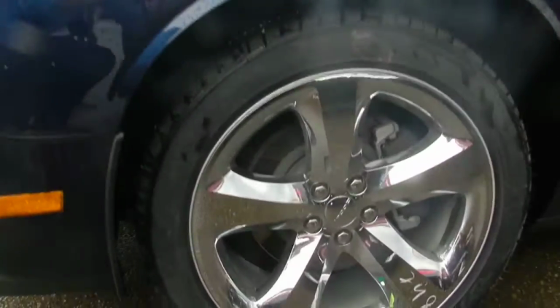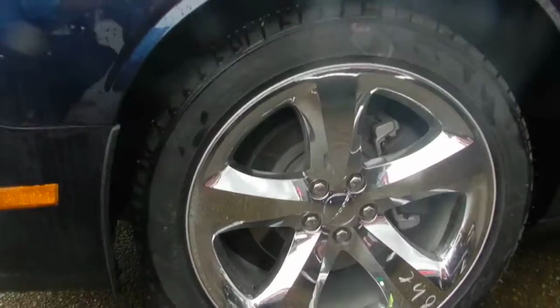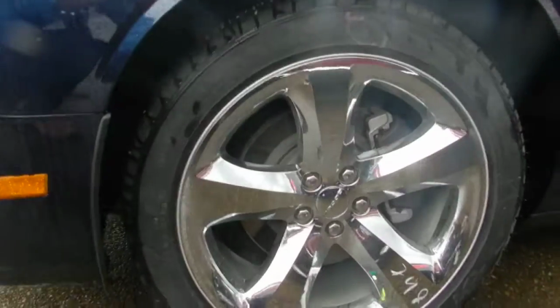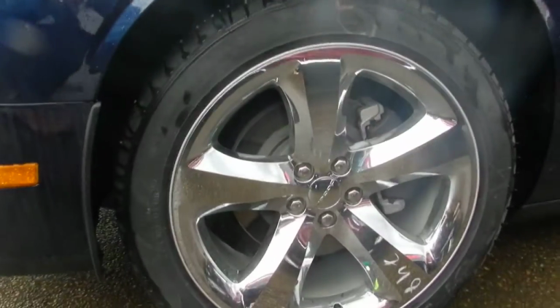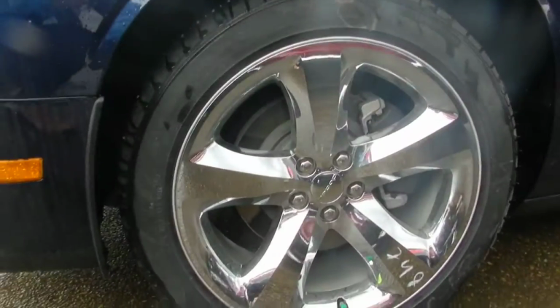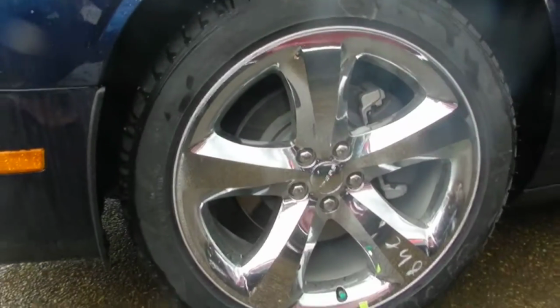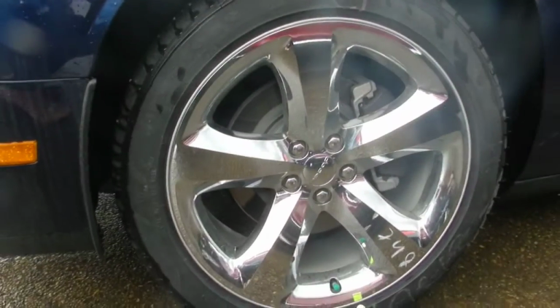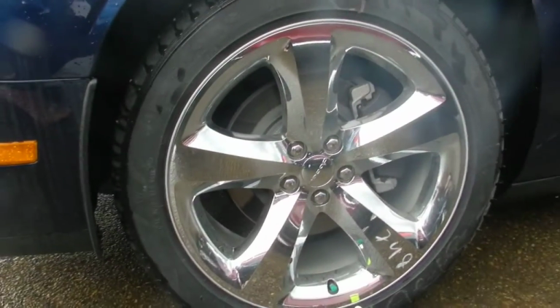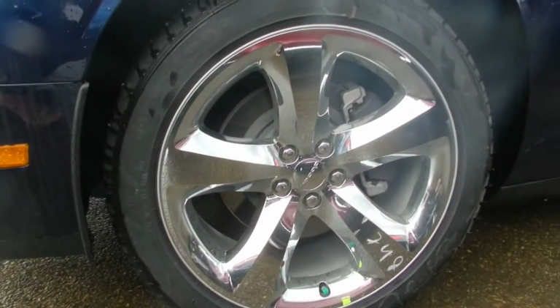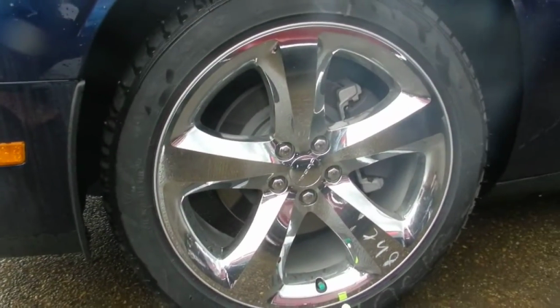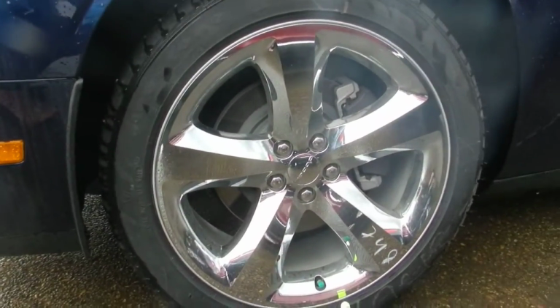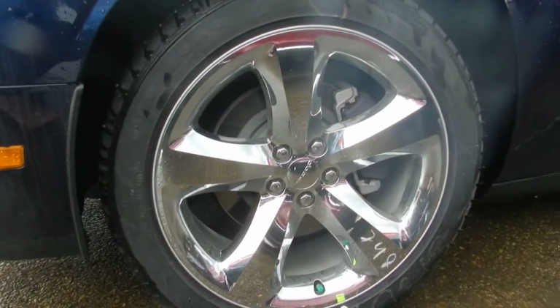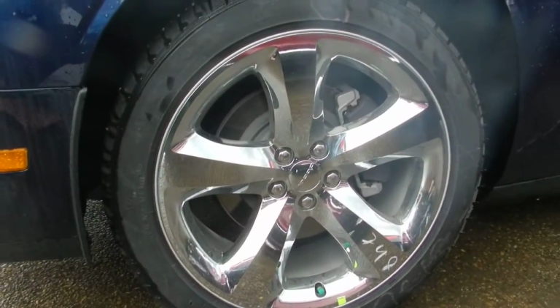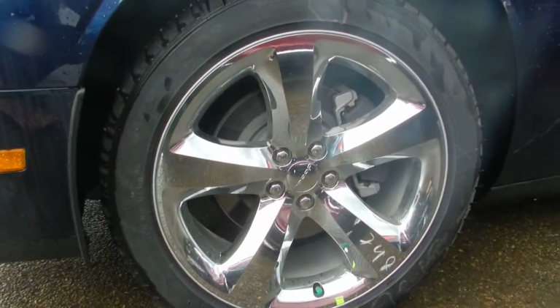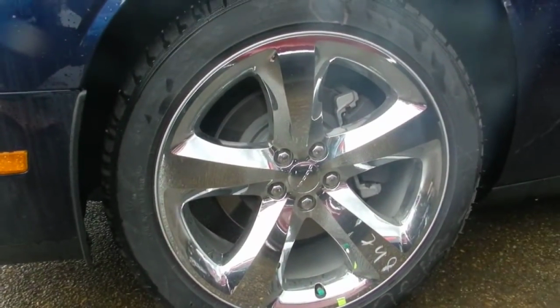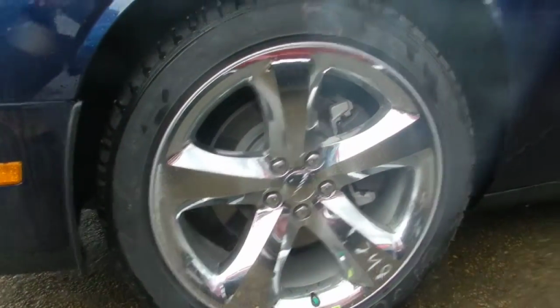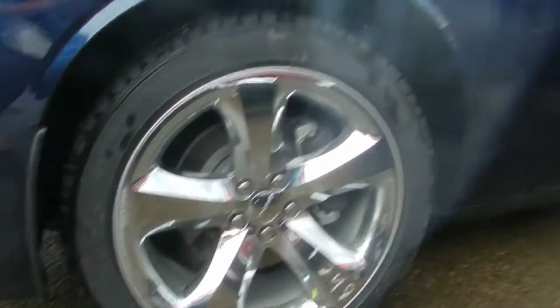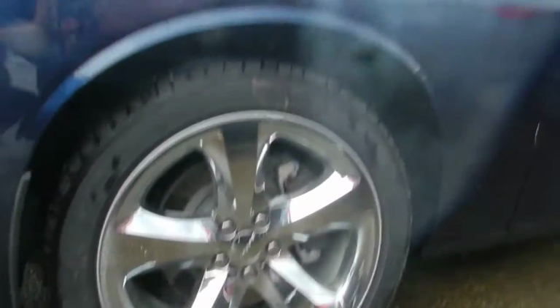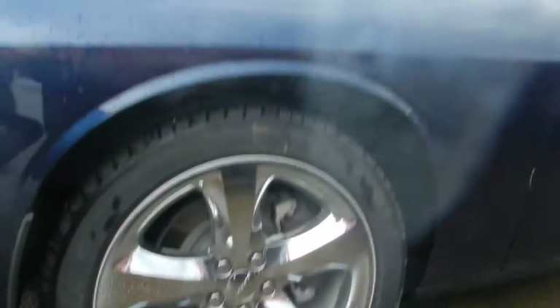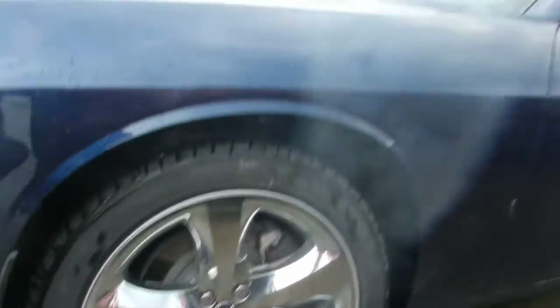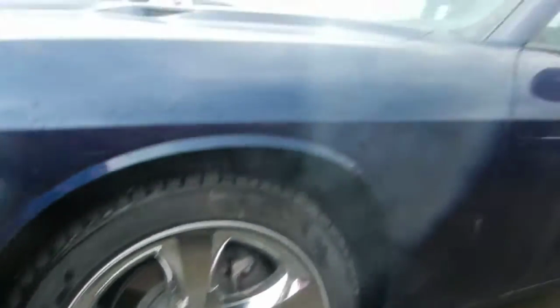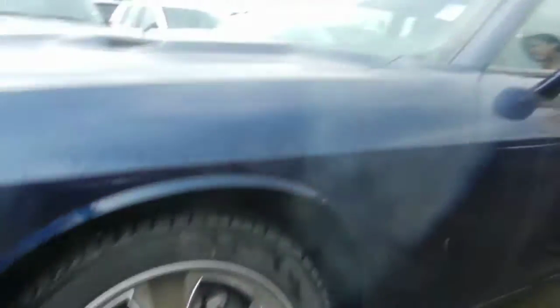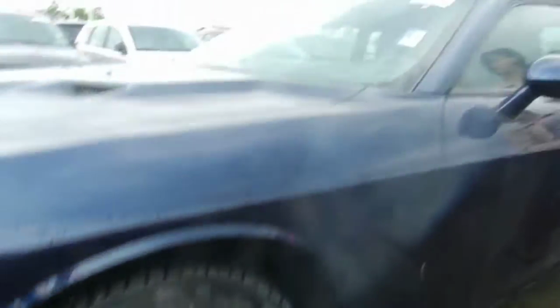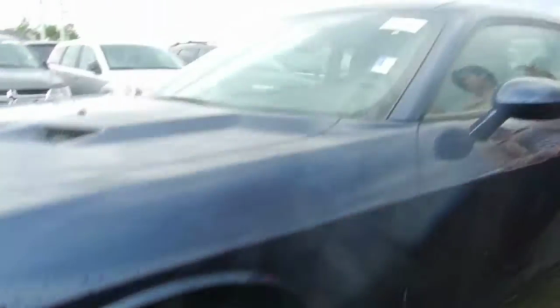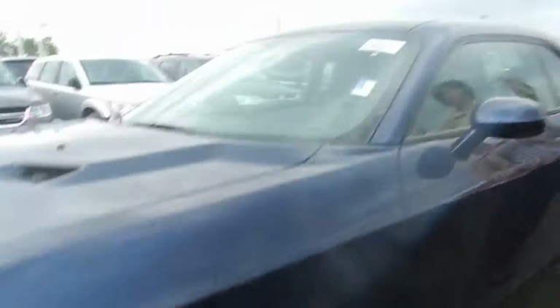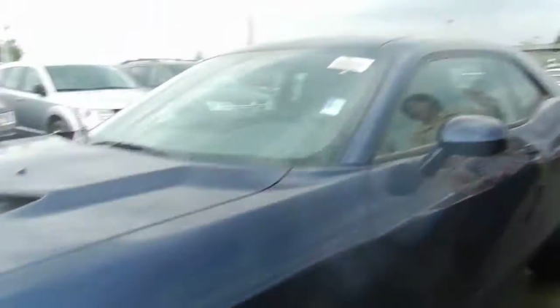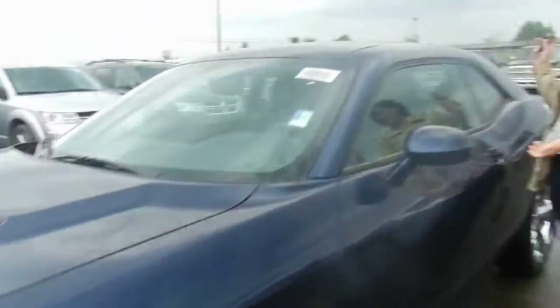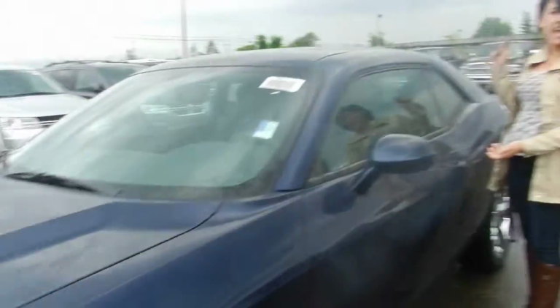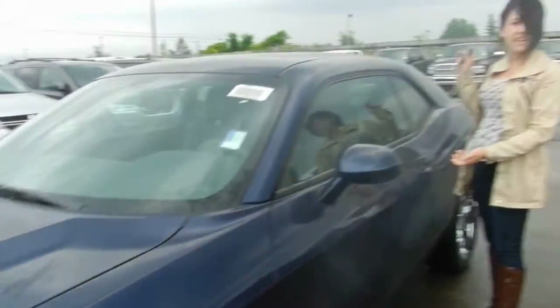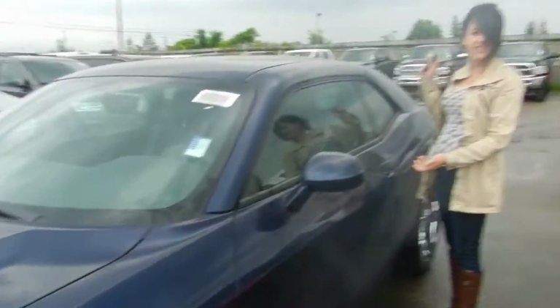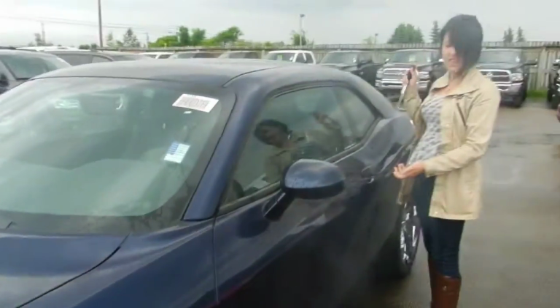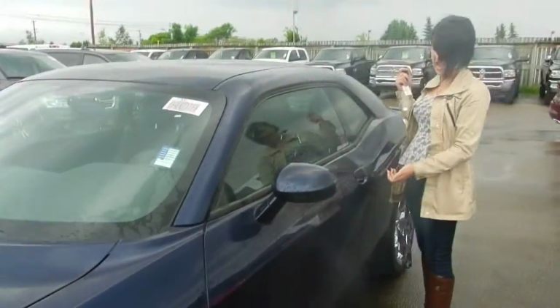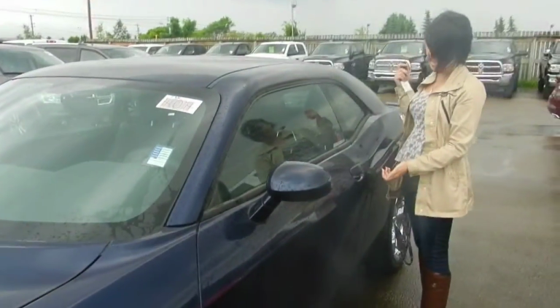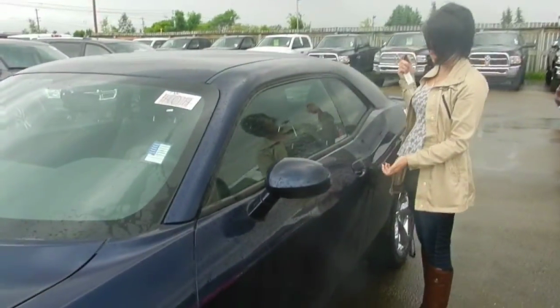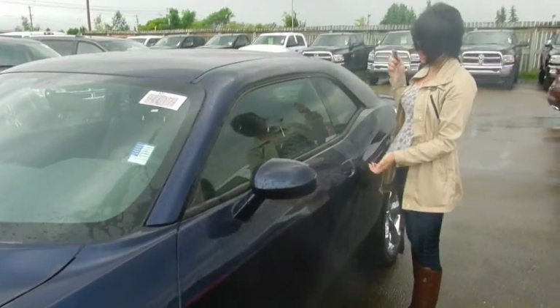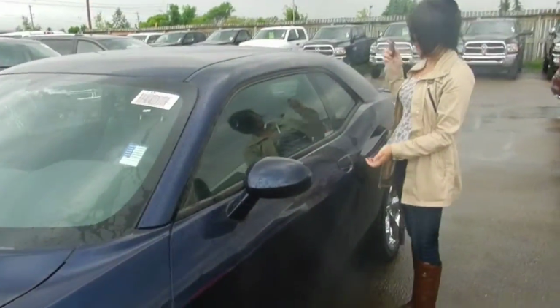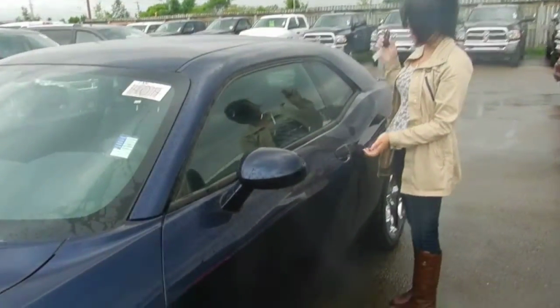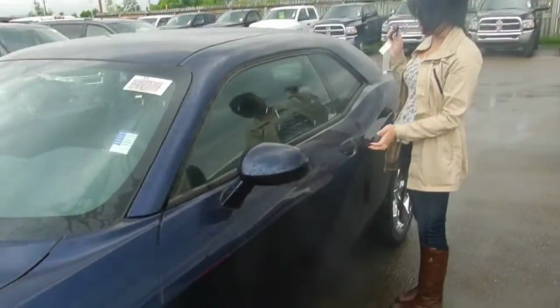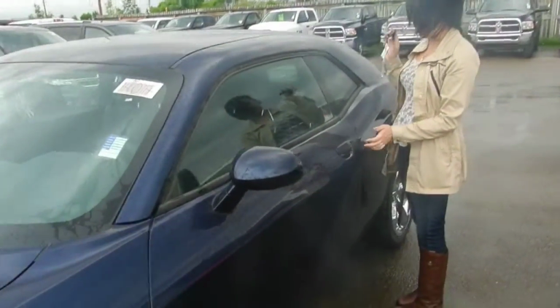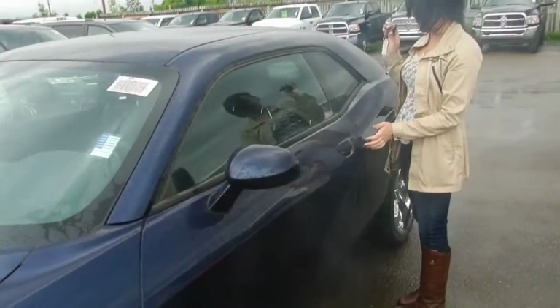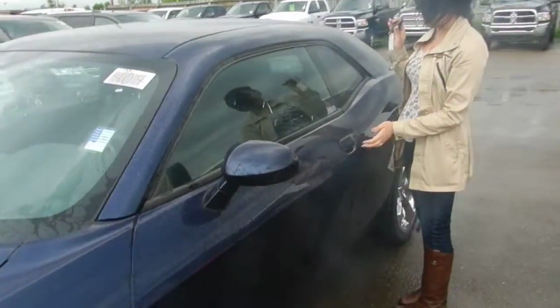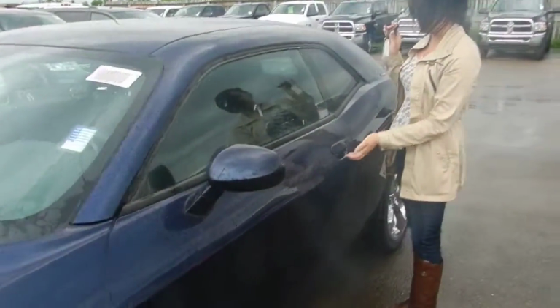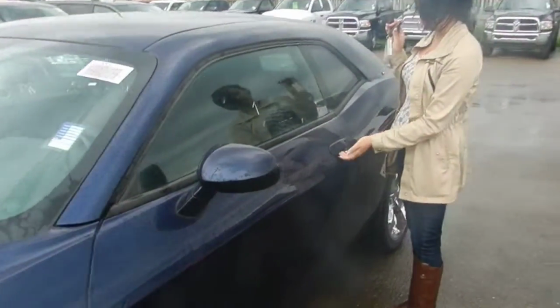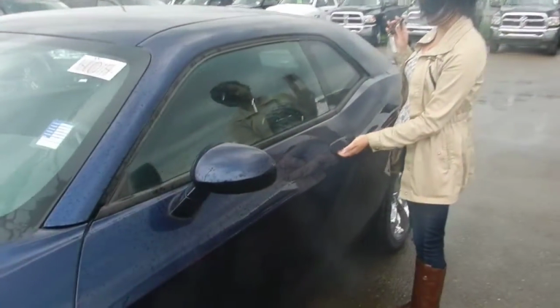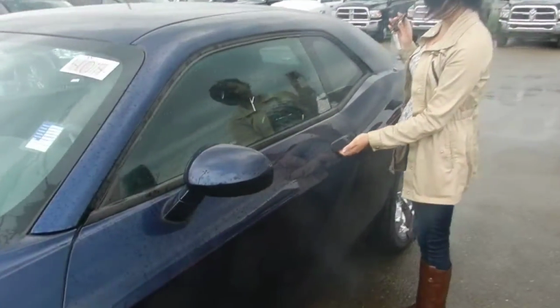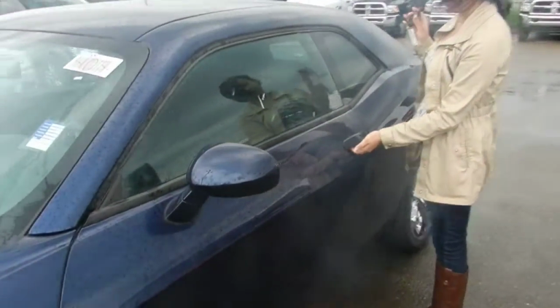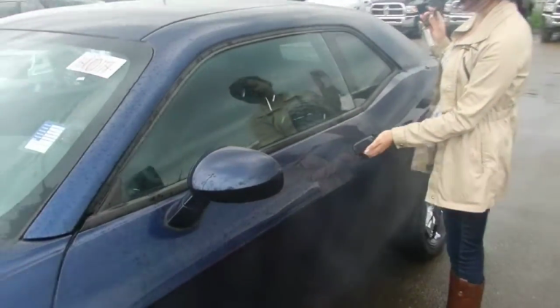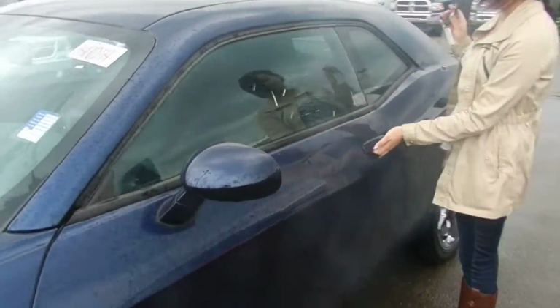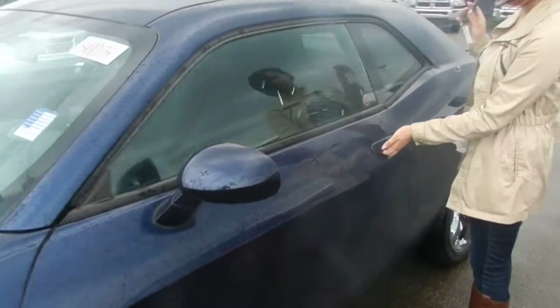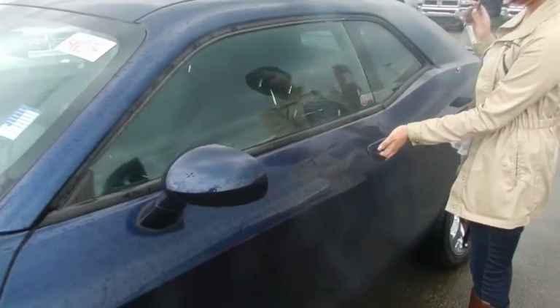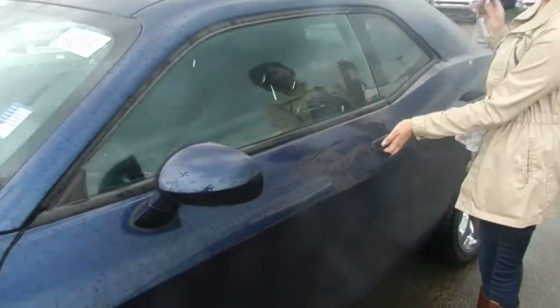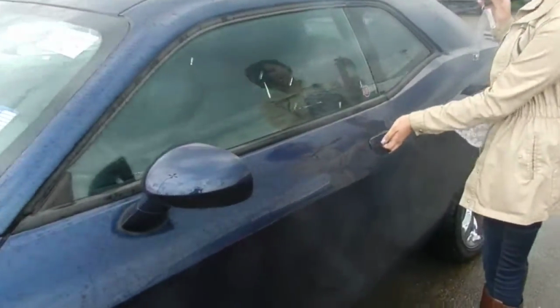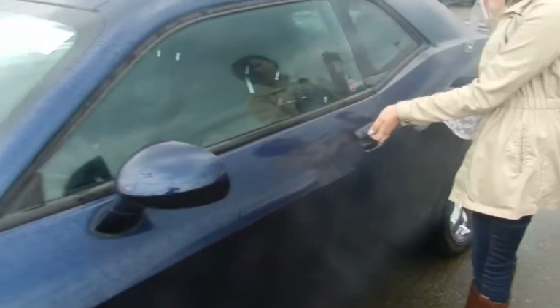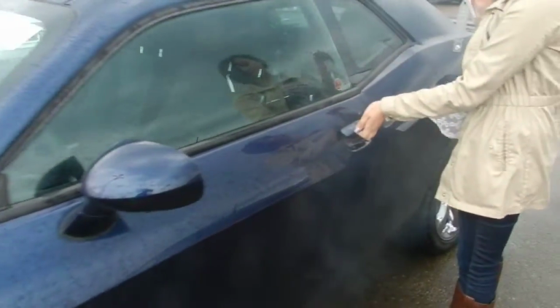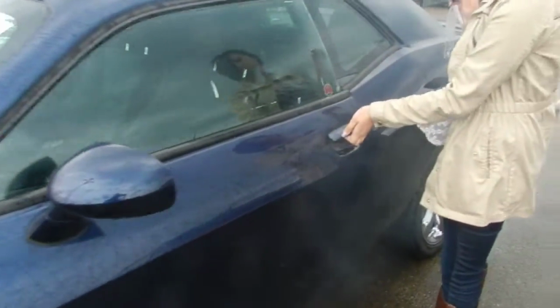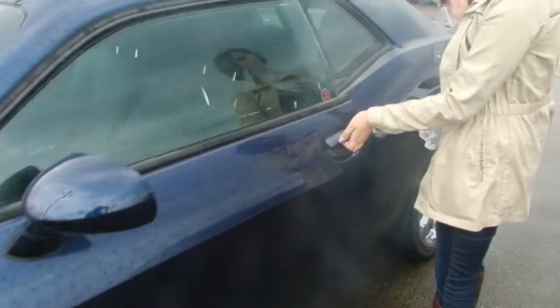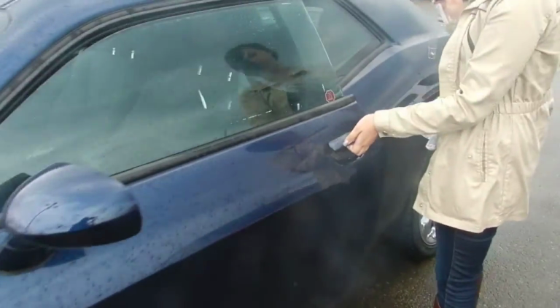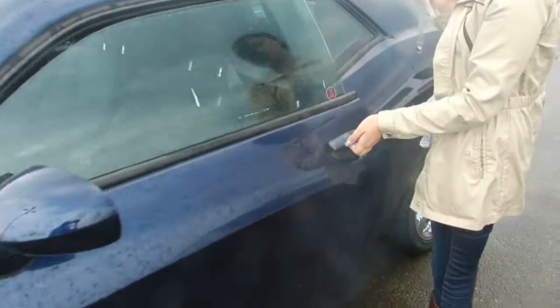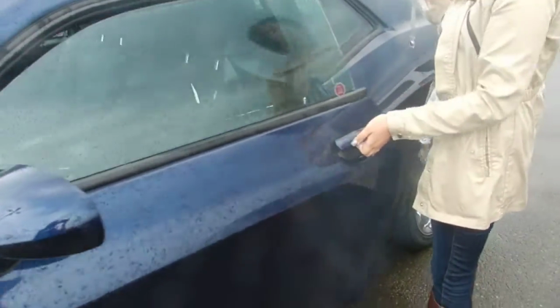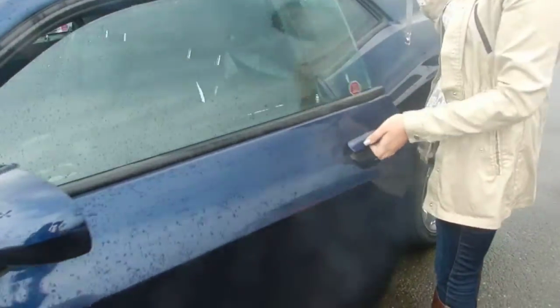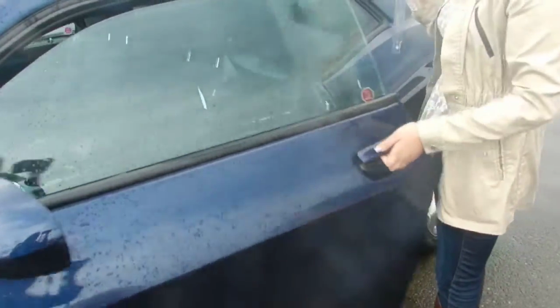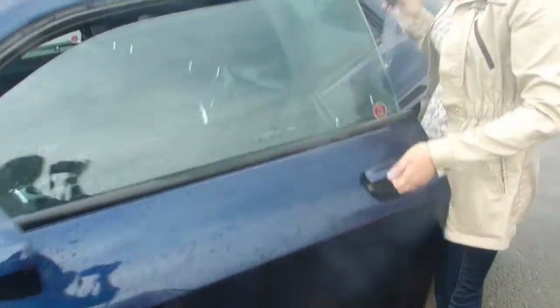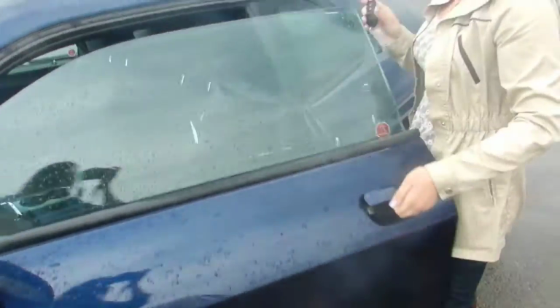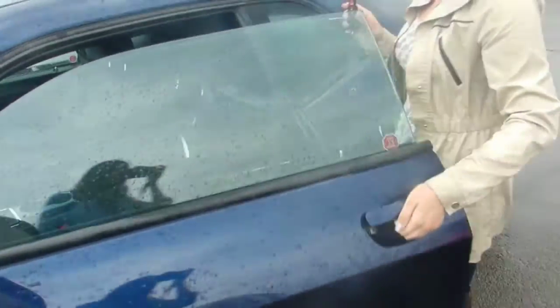You do have keyless entry, so I can just throw my hand in the handle — if you're not touching the key, it'll actually unlock the door for you.